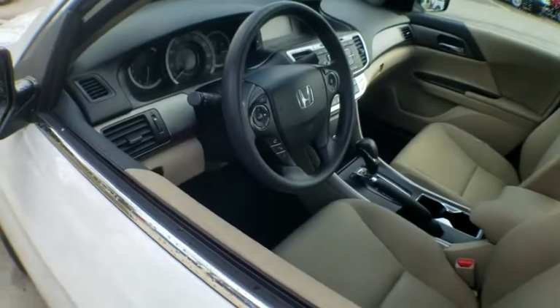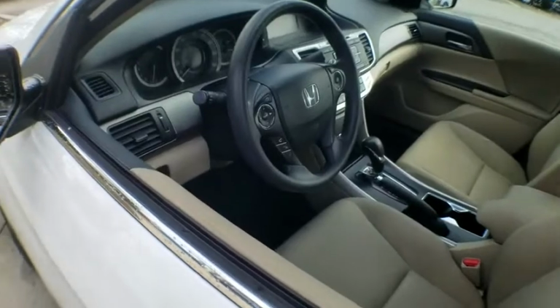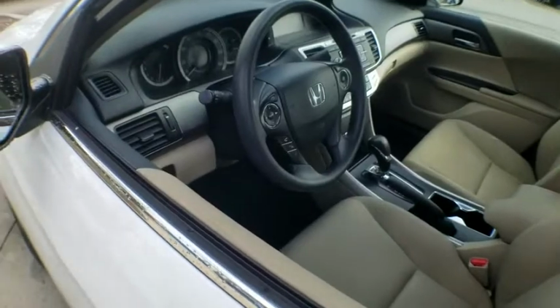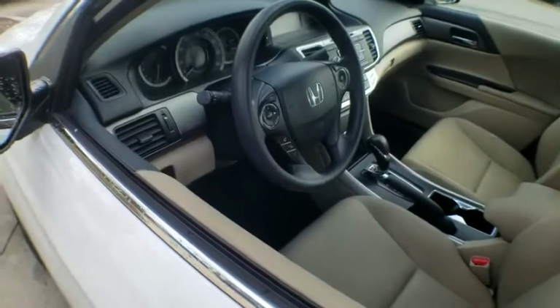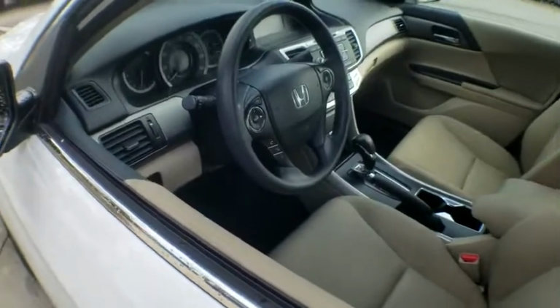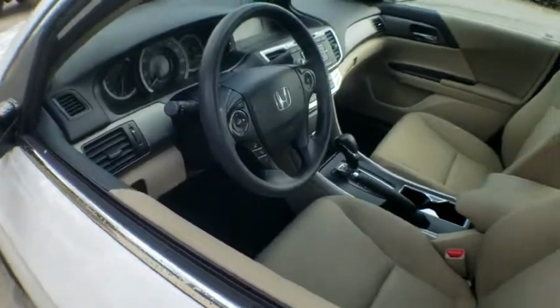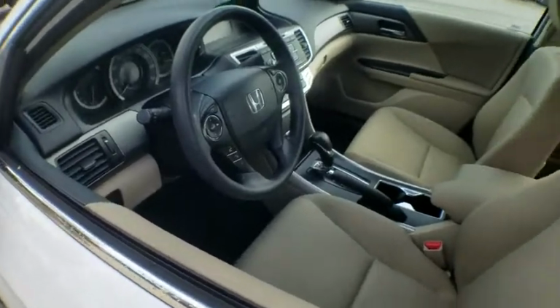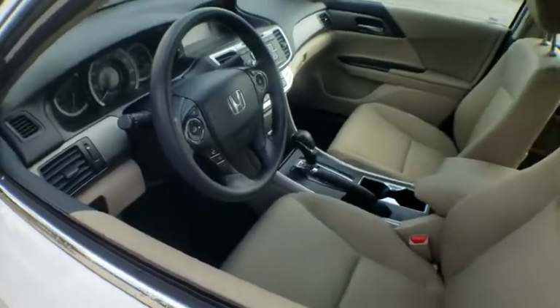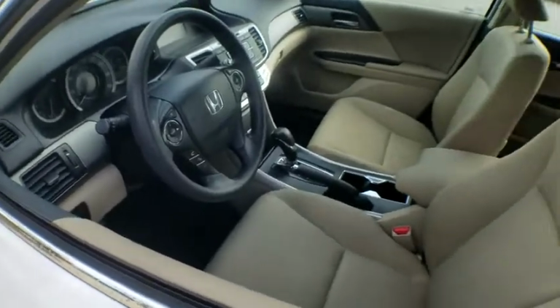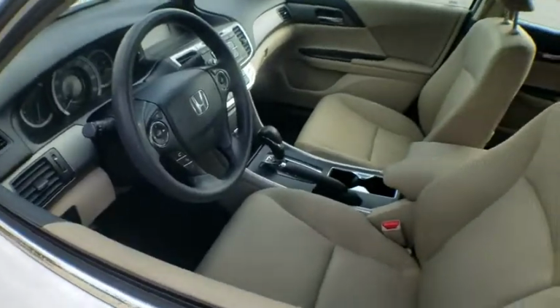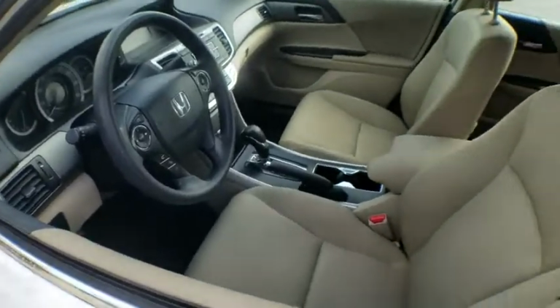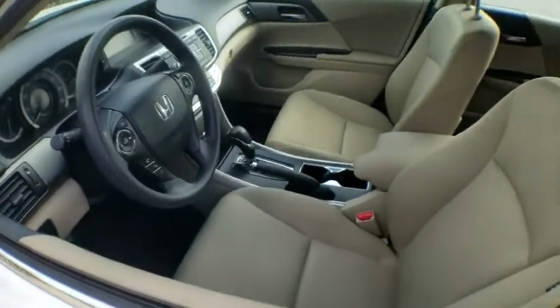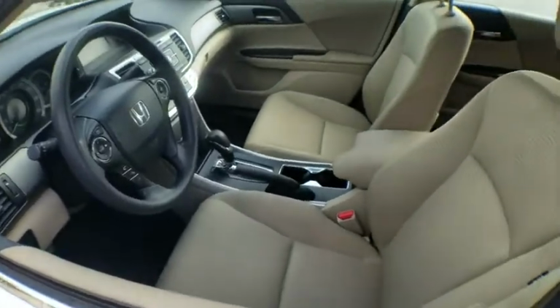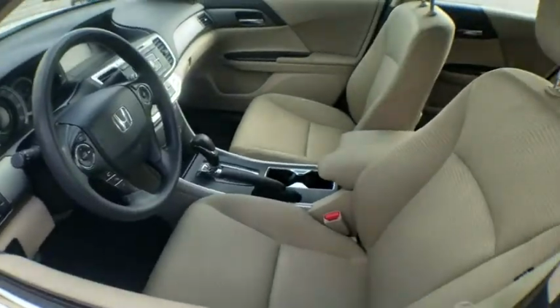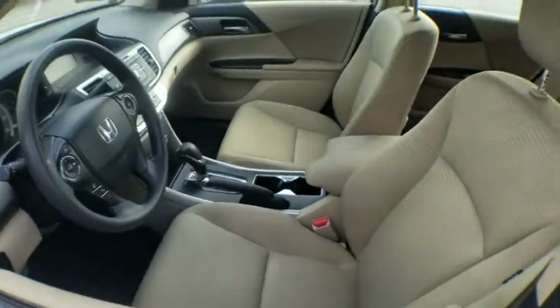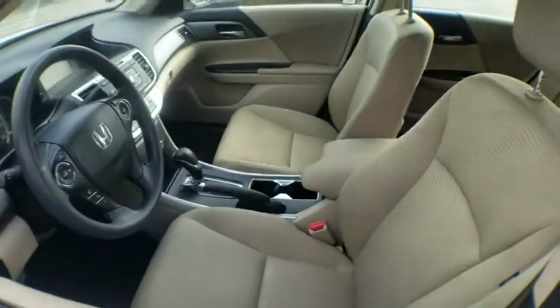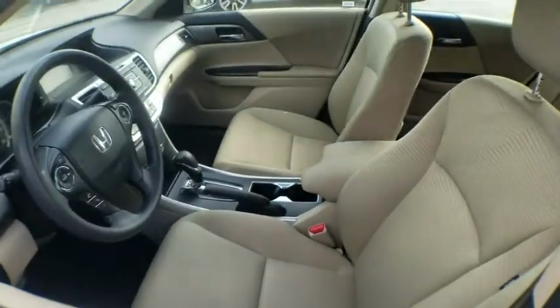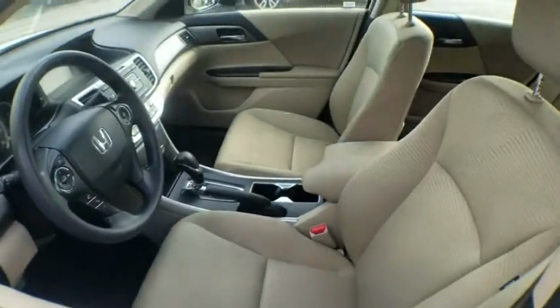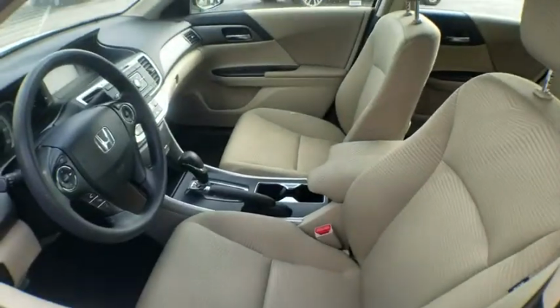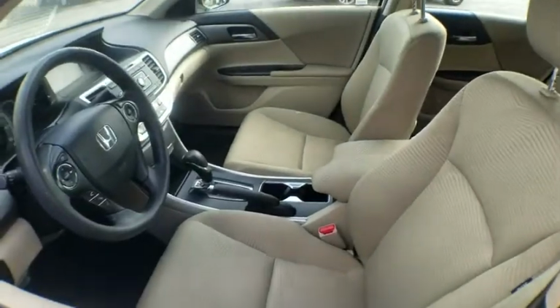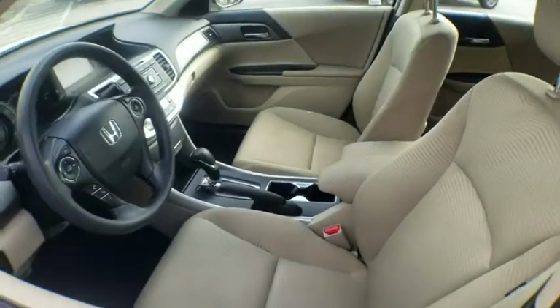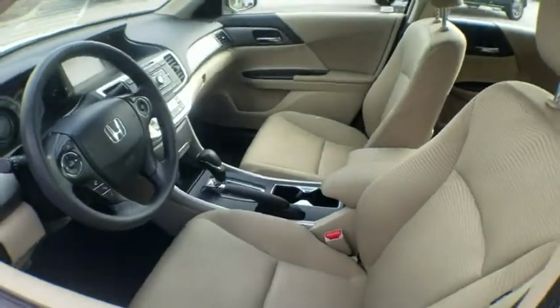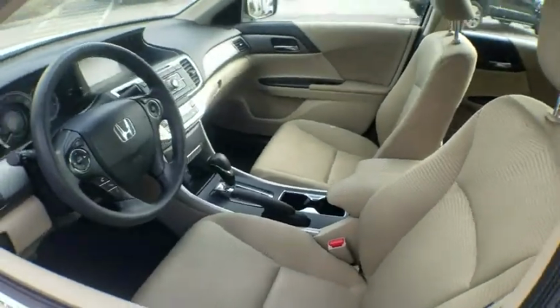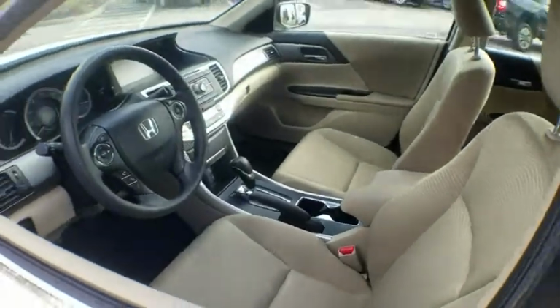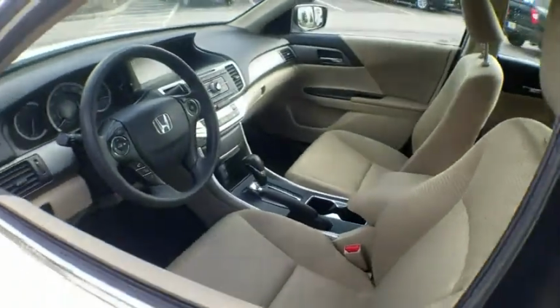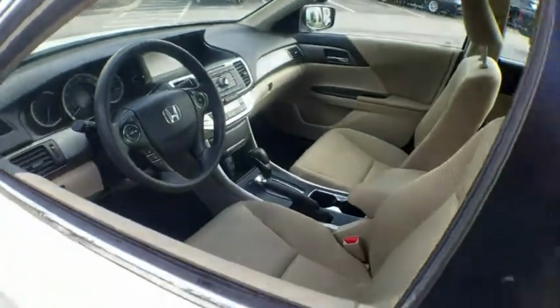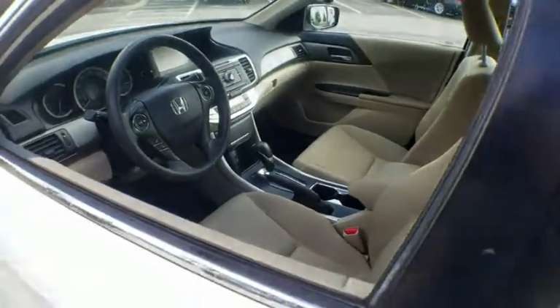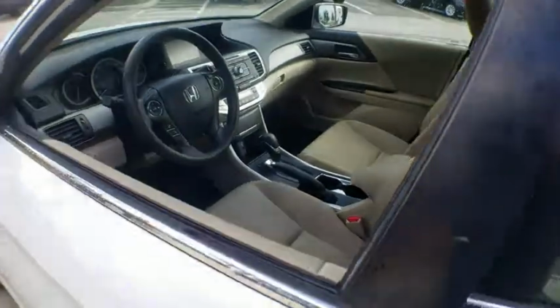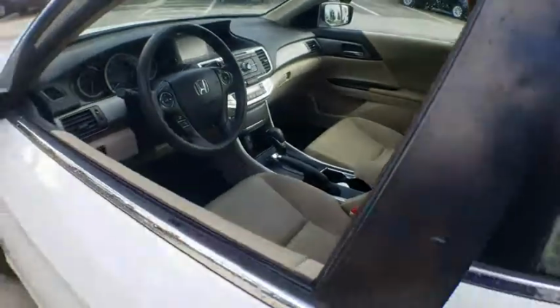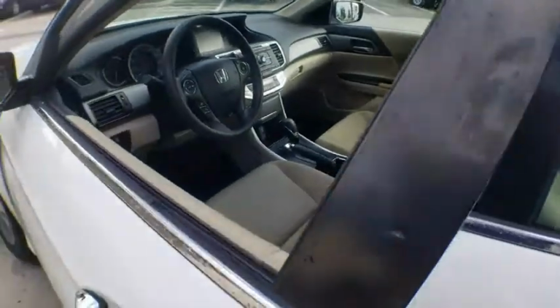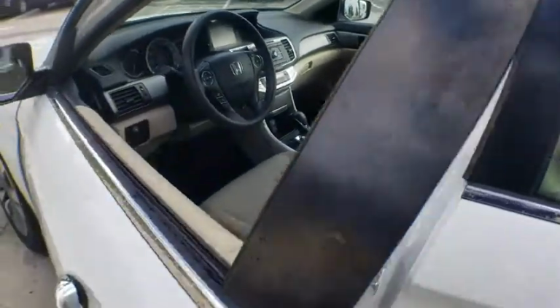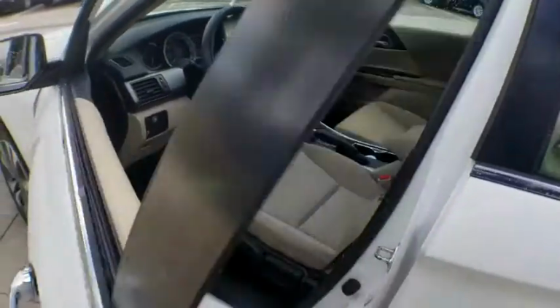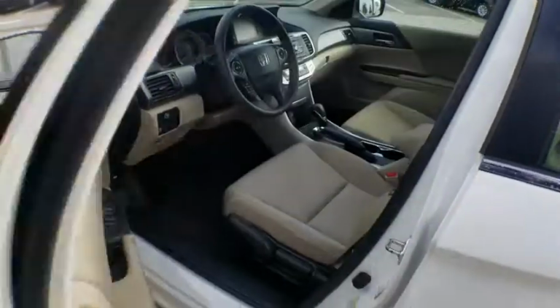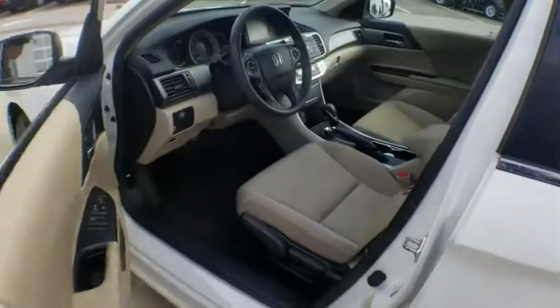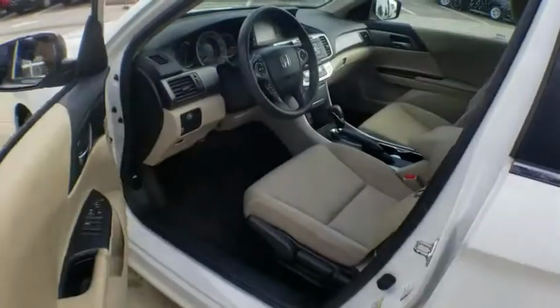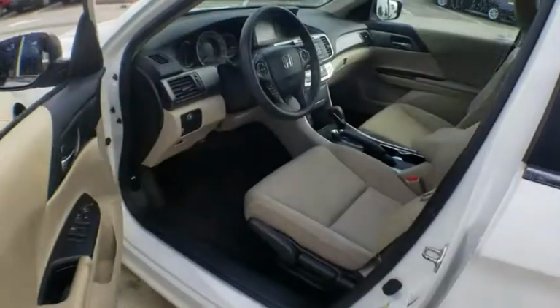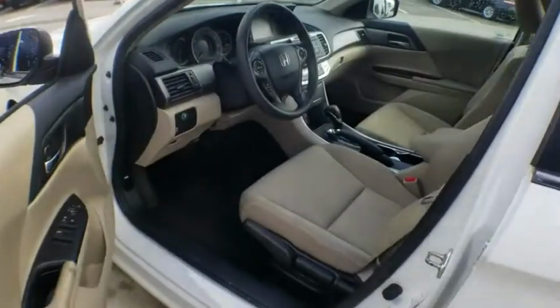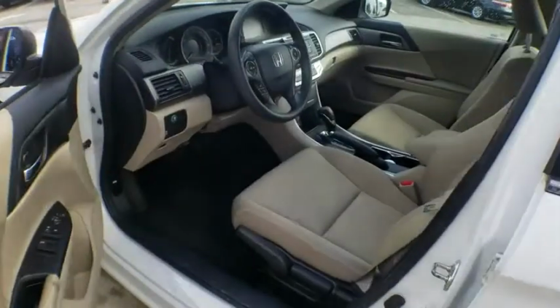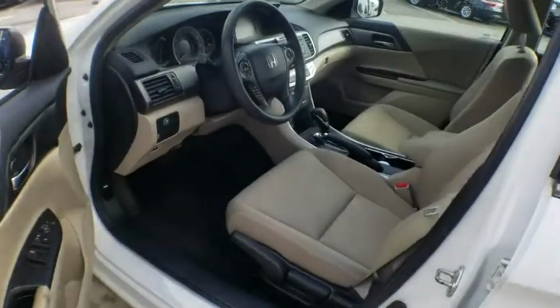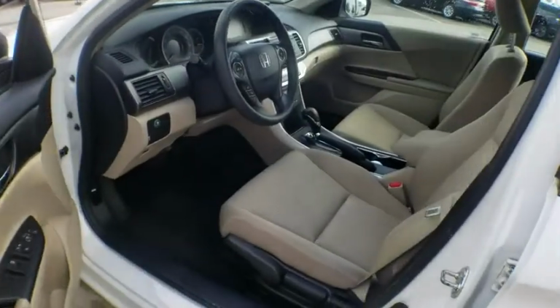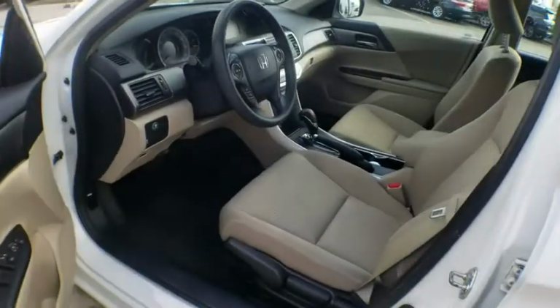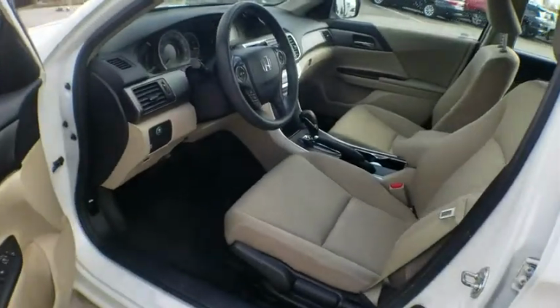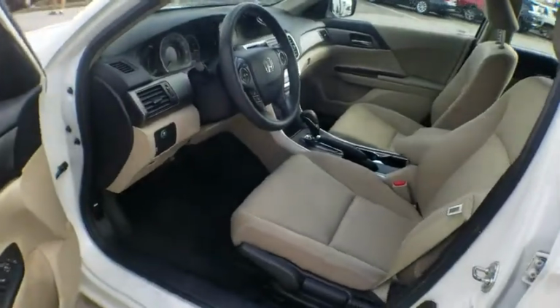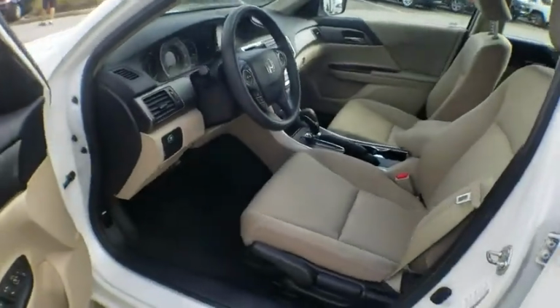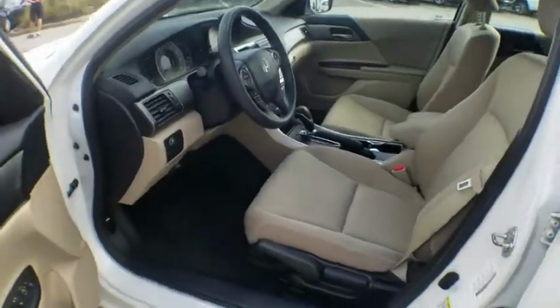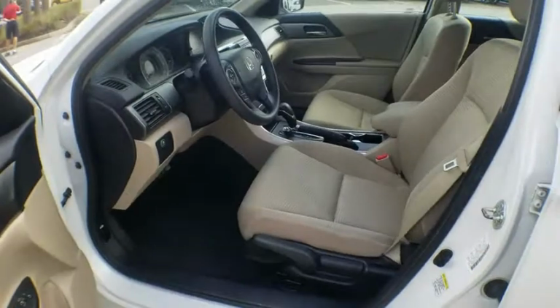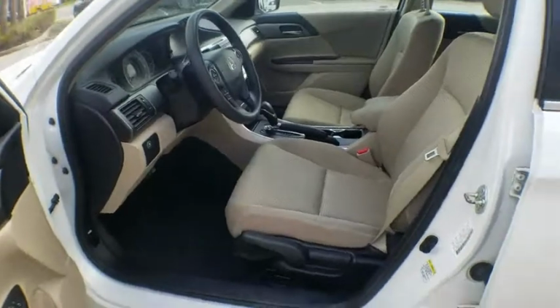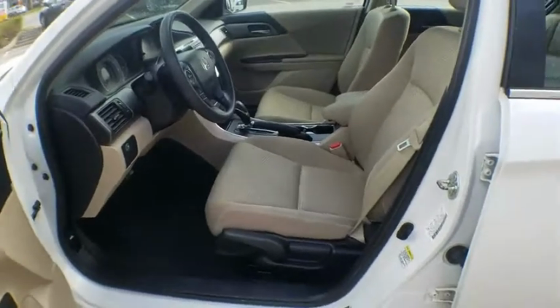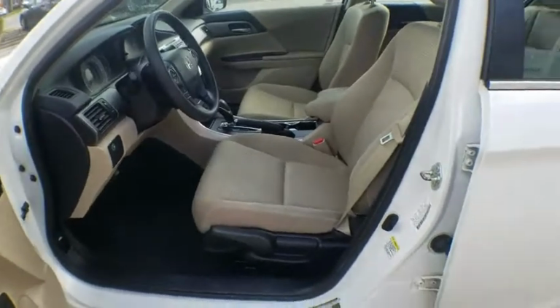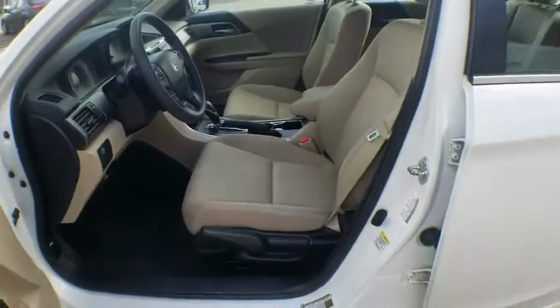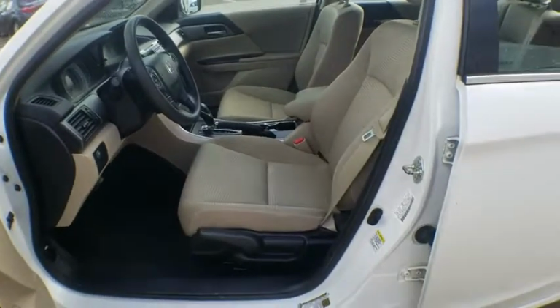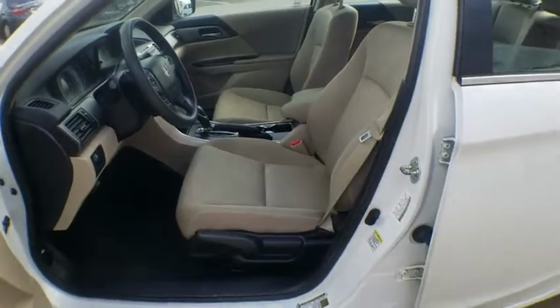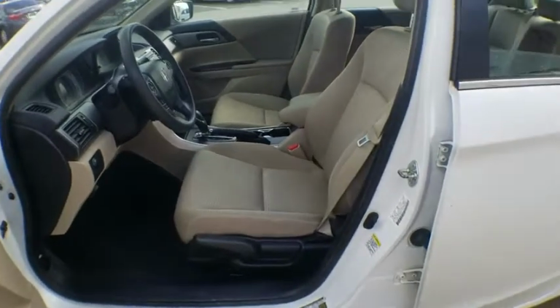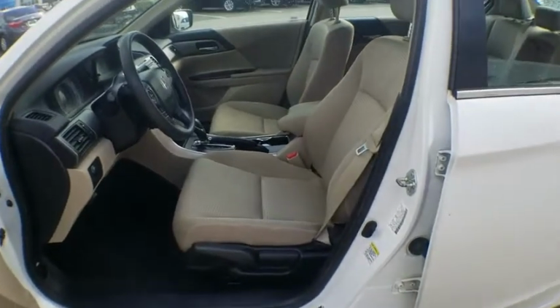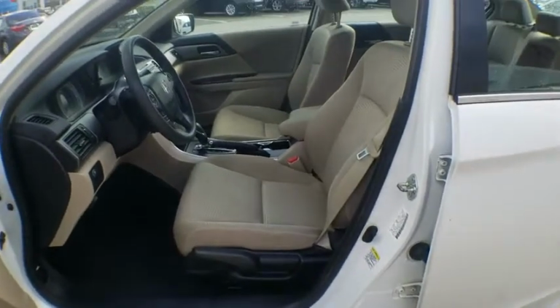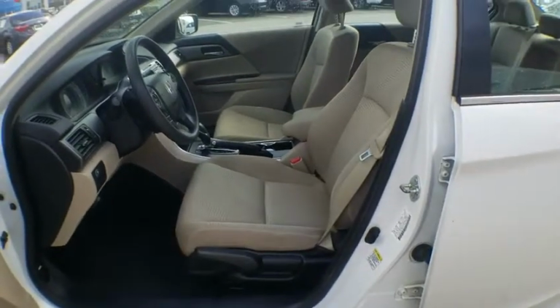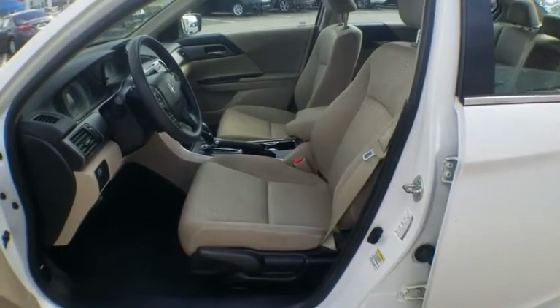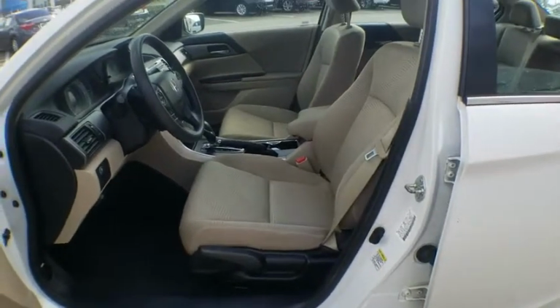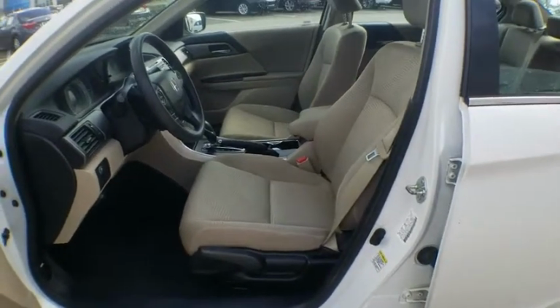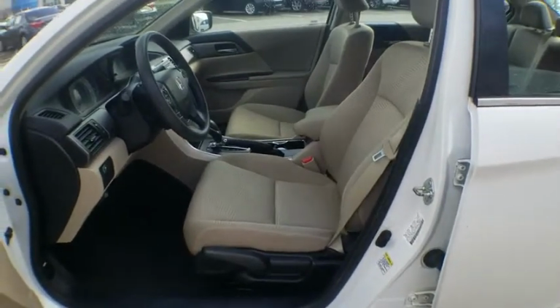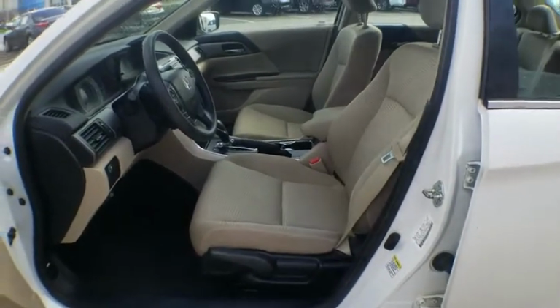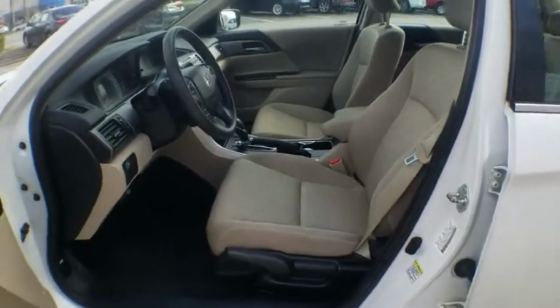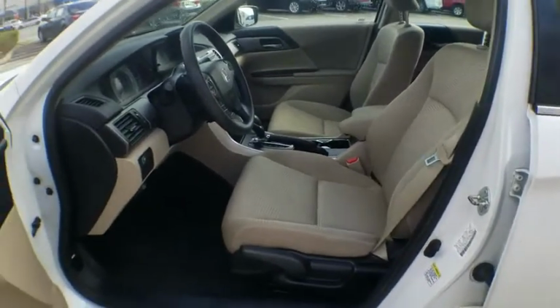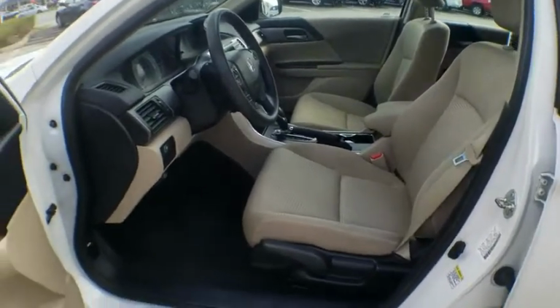Traction control. Dual airbags. Power steering. Alloy wheels. Four-wheel disc brakes. Electronic stability control.